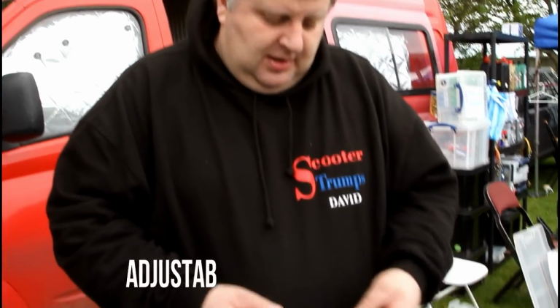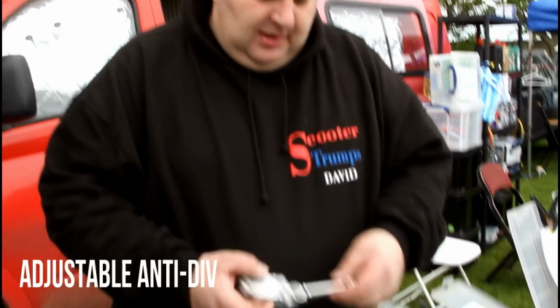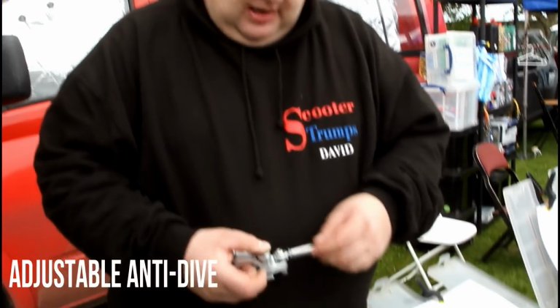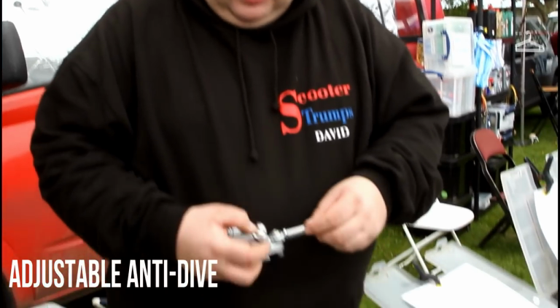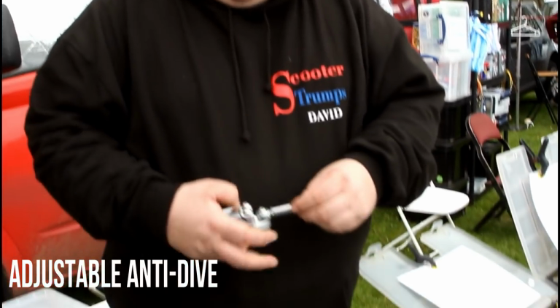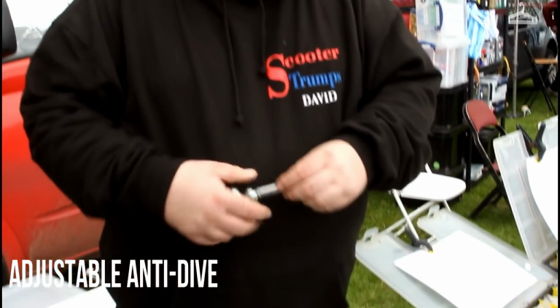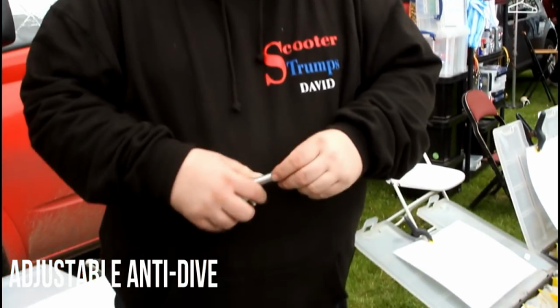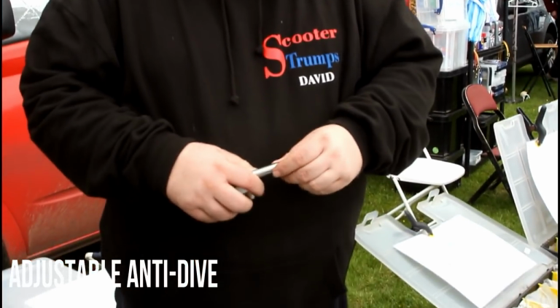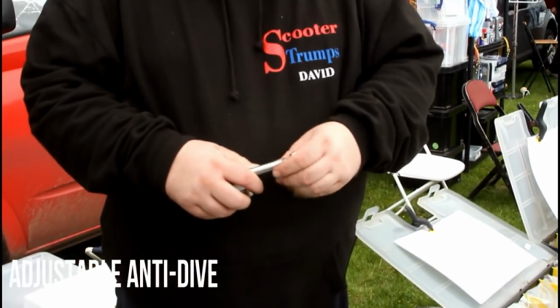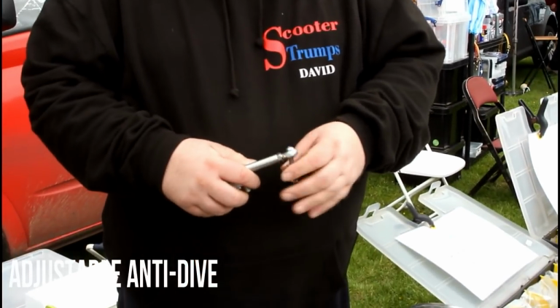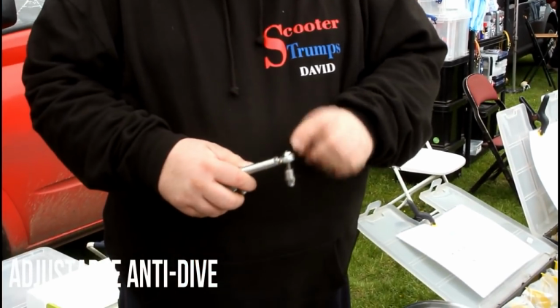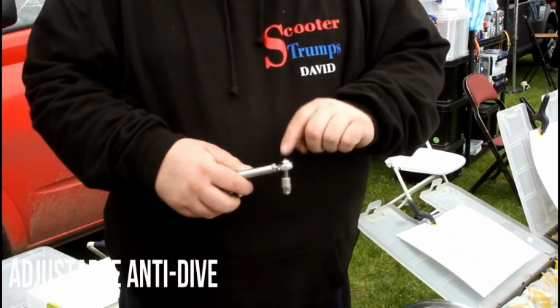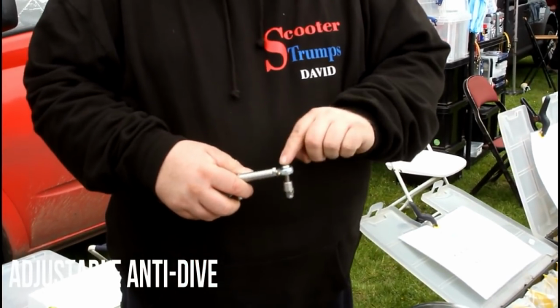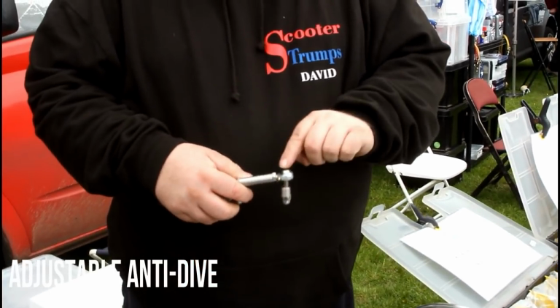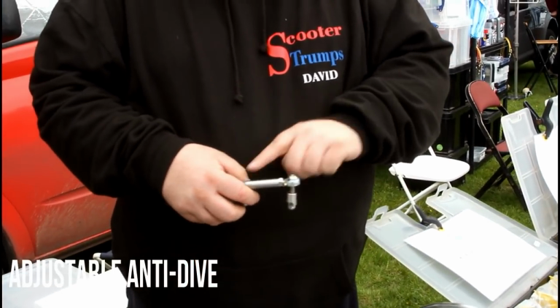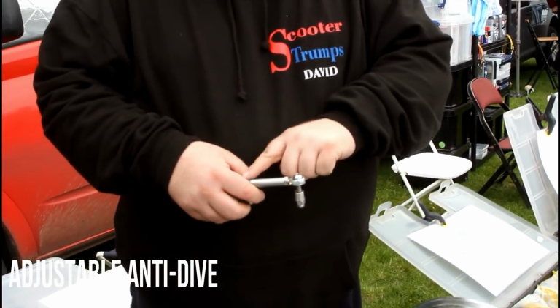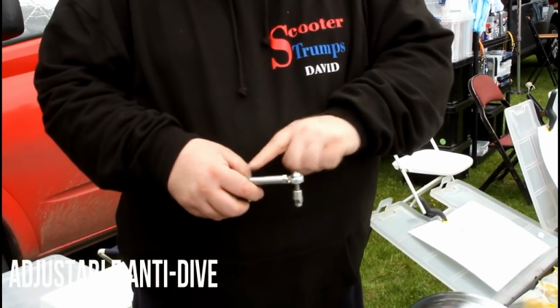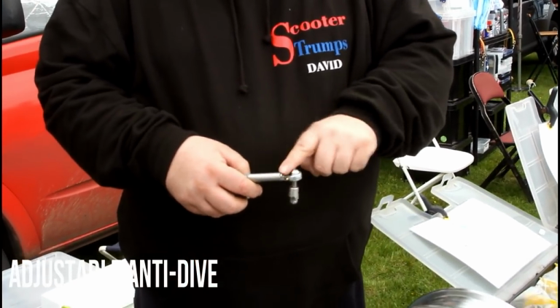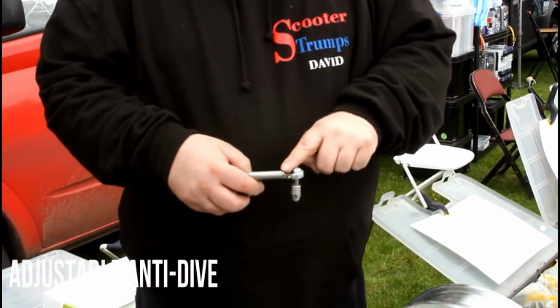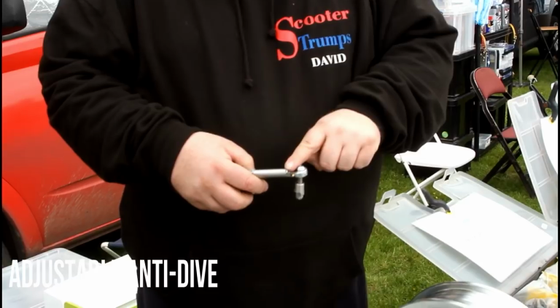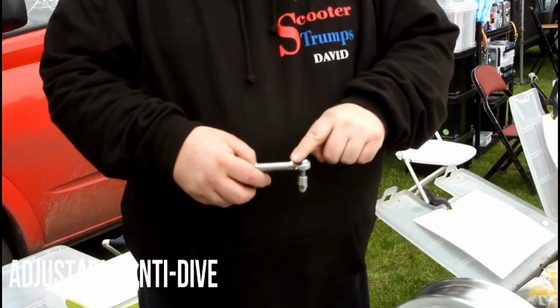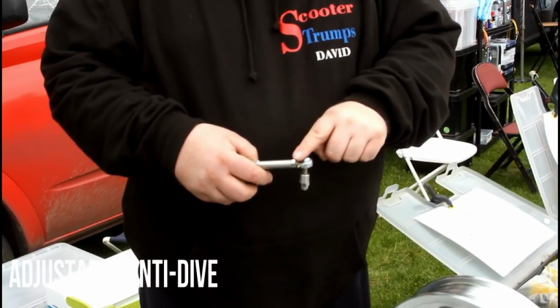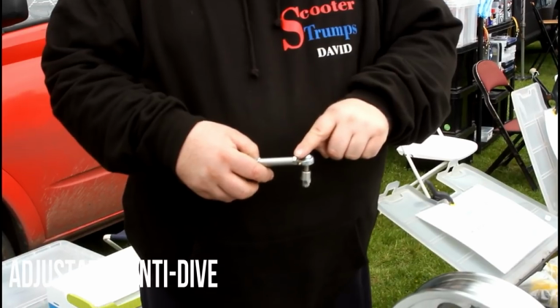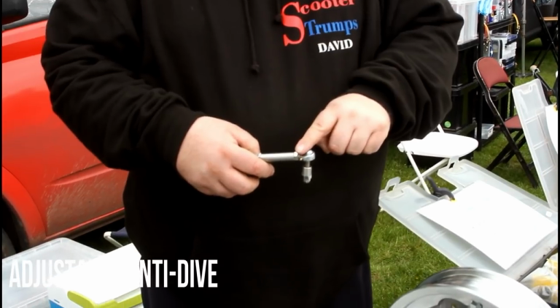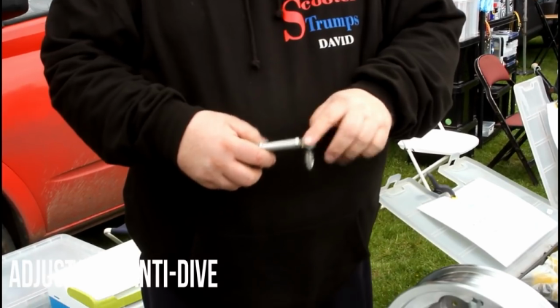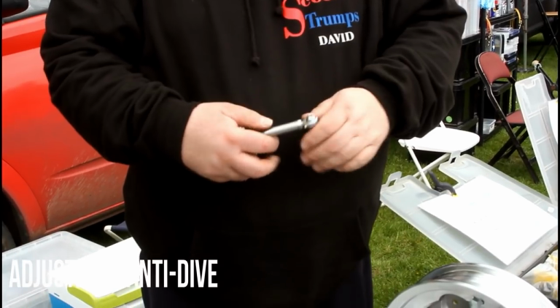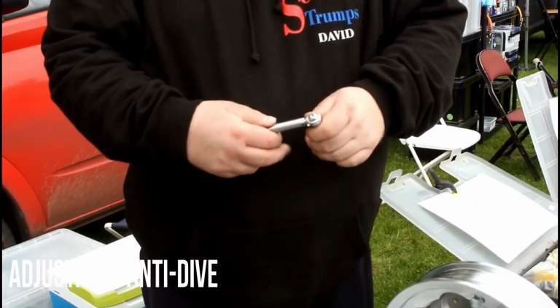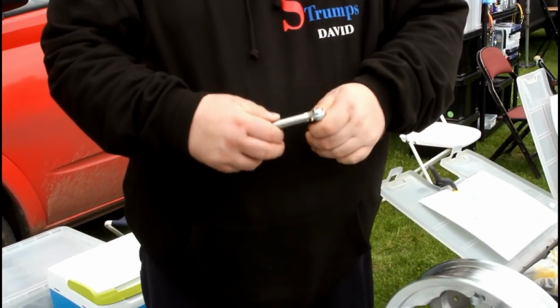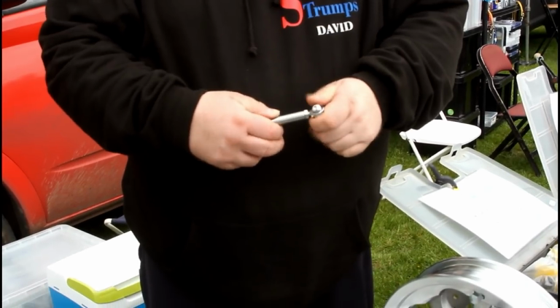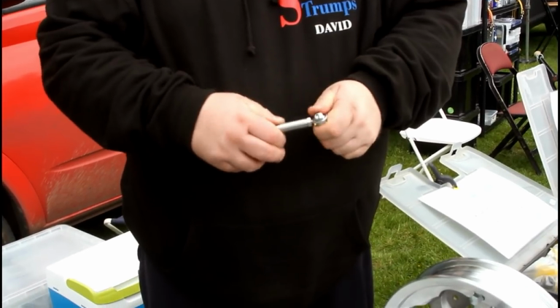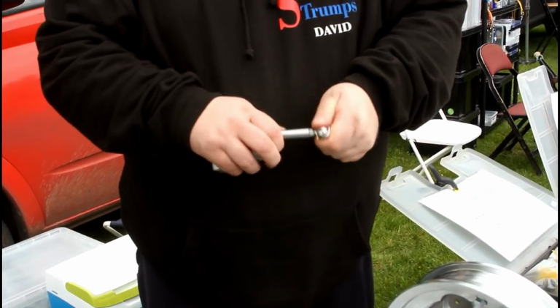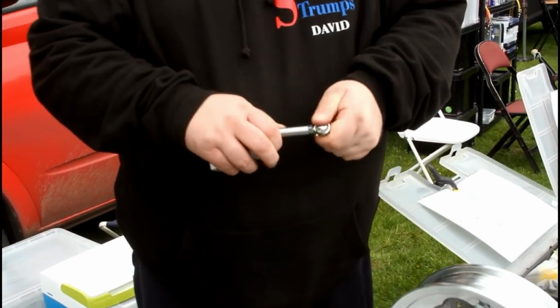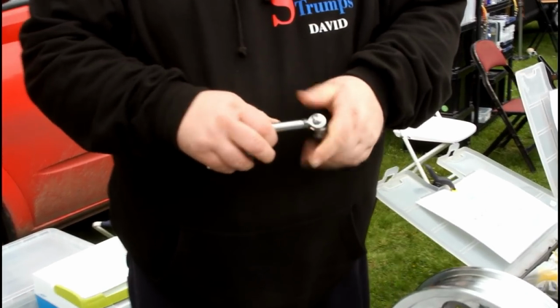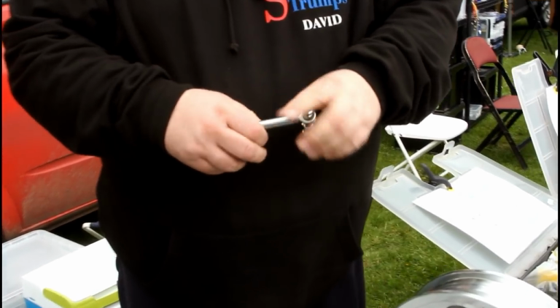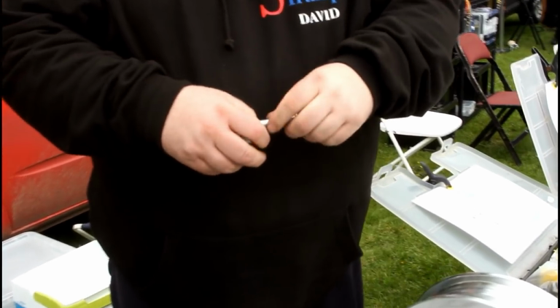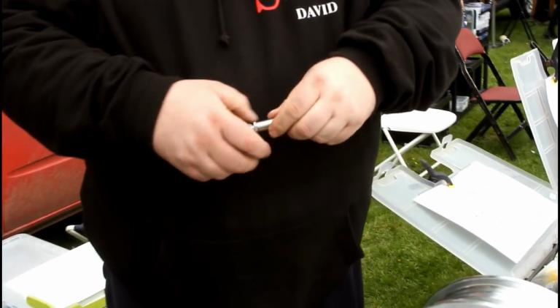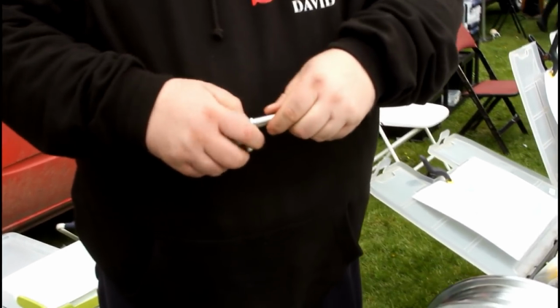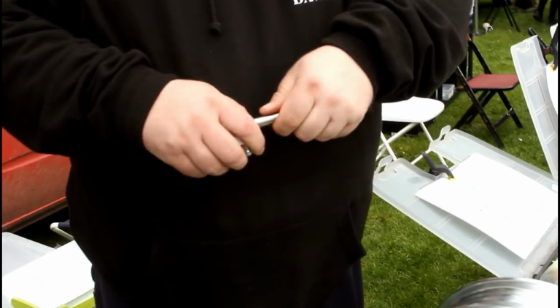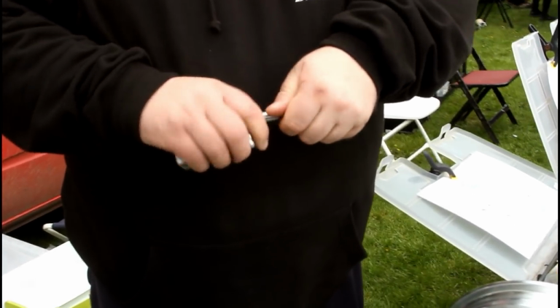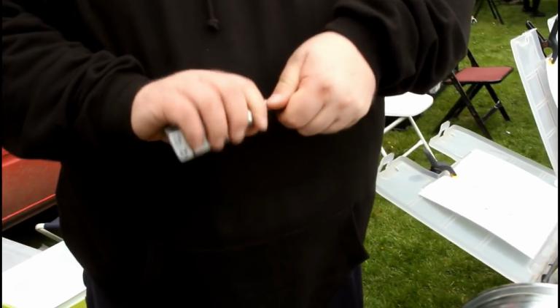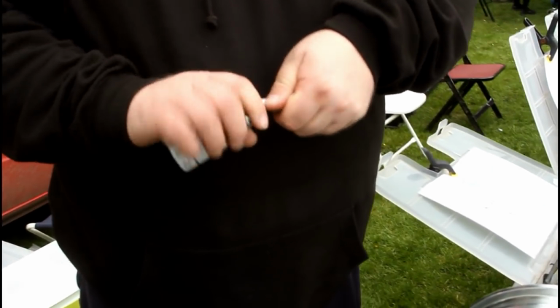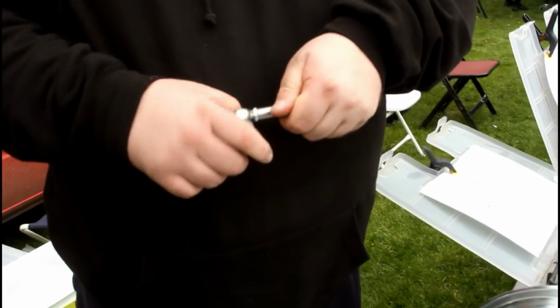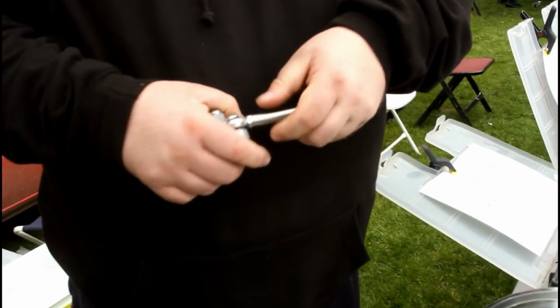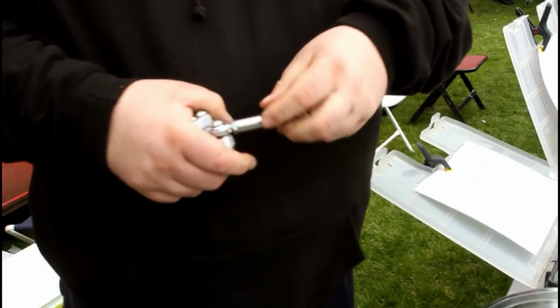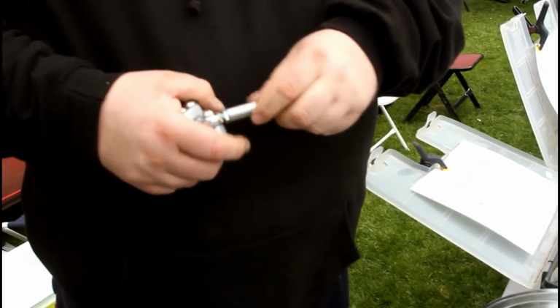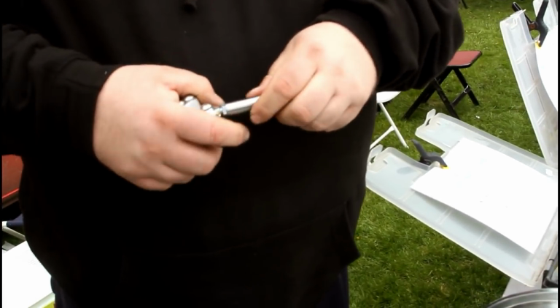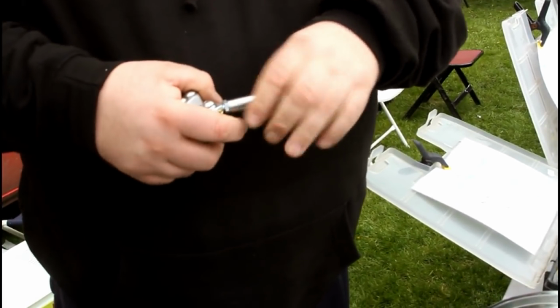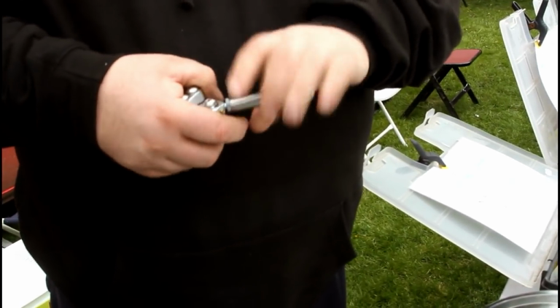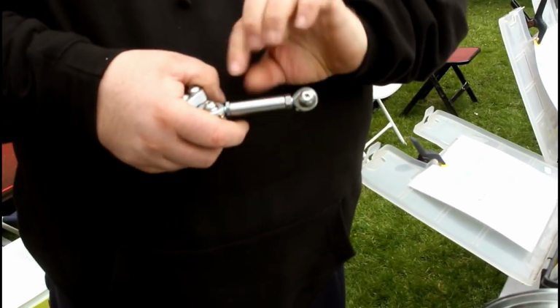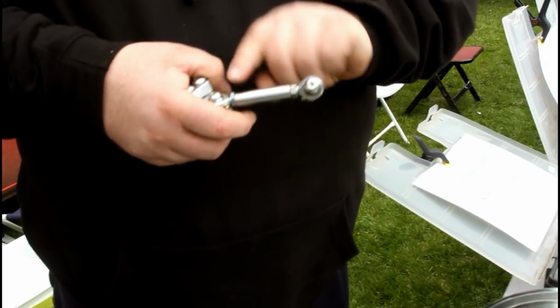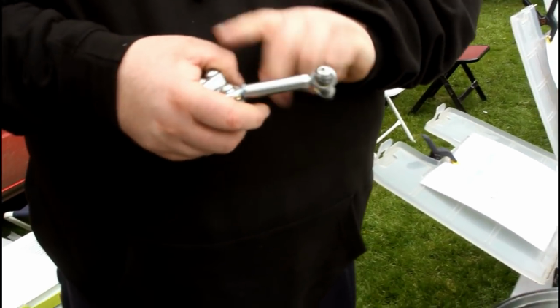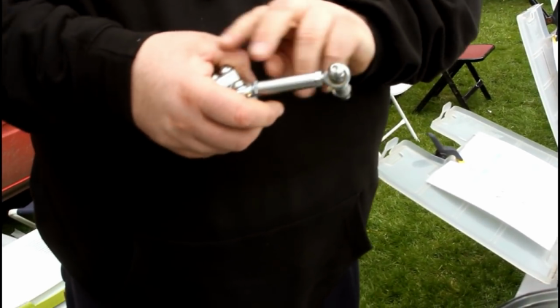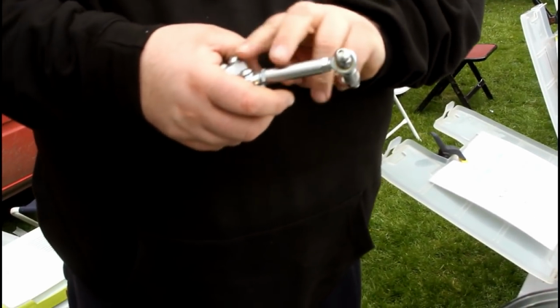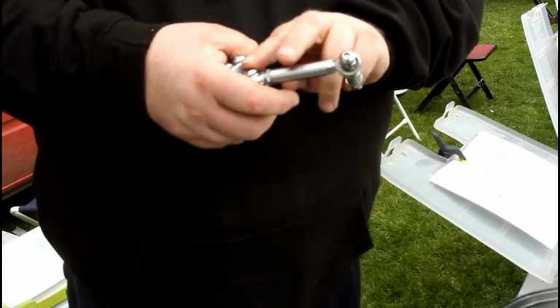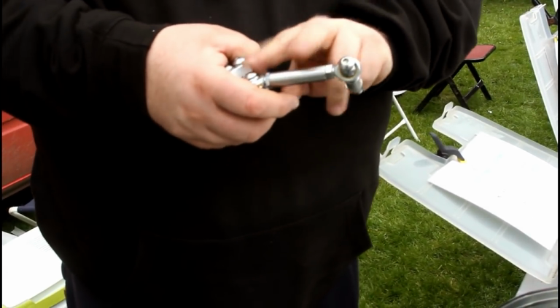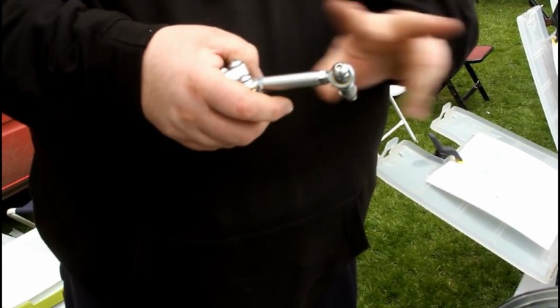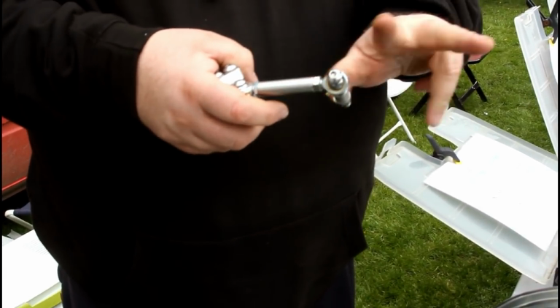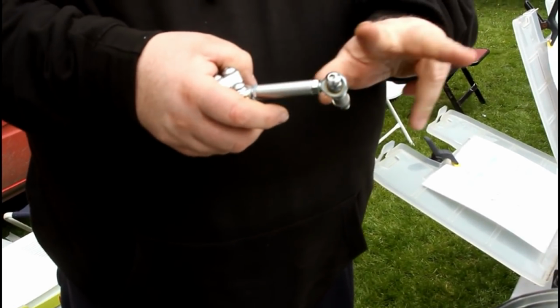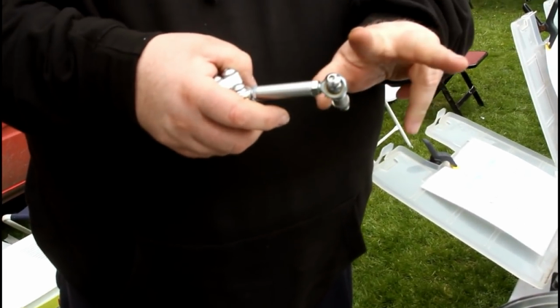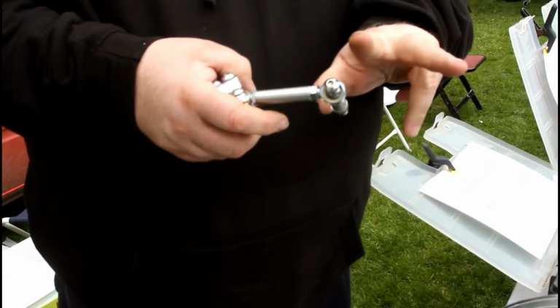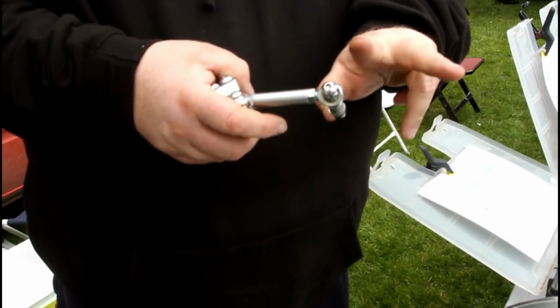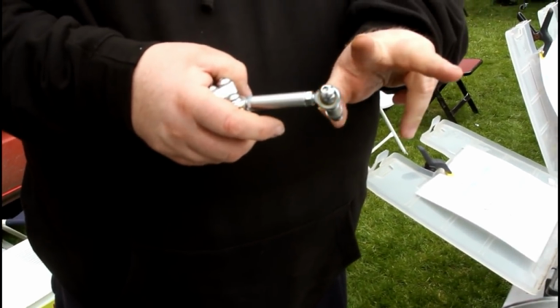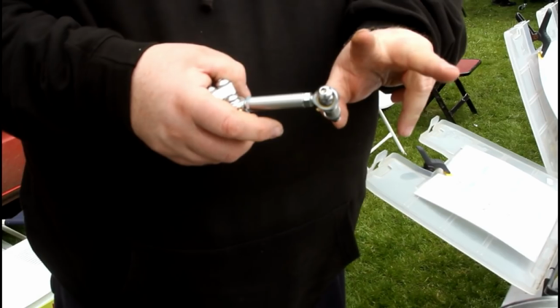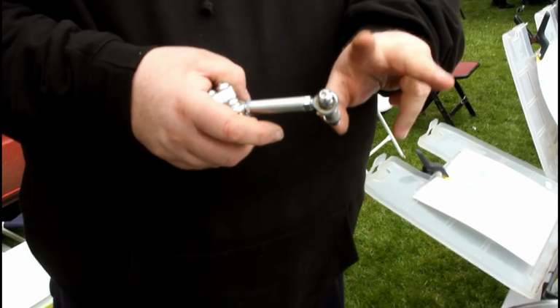And it's all got bearings in there, so it's easy. You just twist that out to whatever, because each thread opposes.